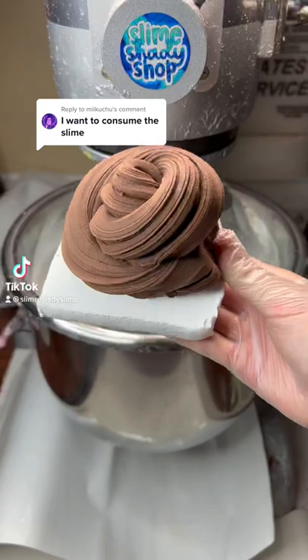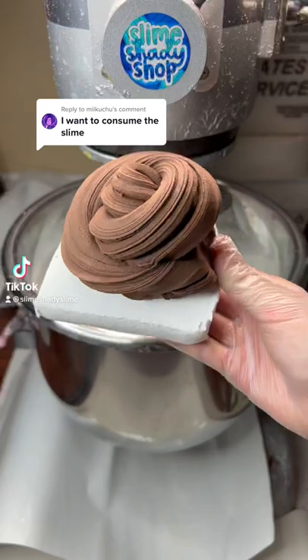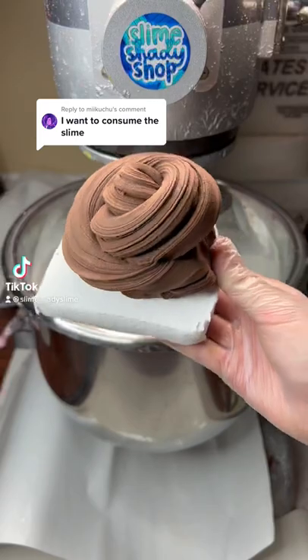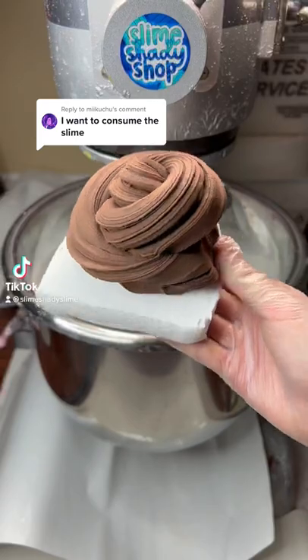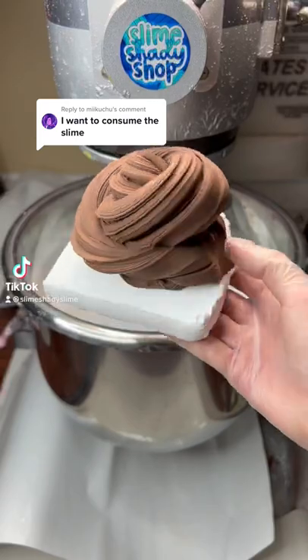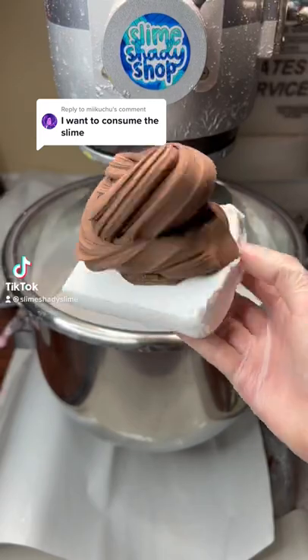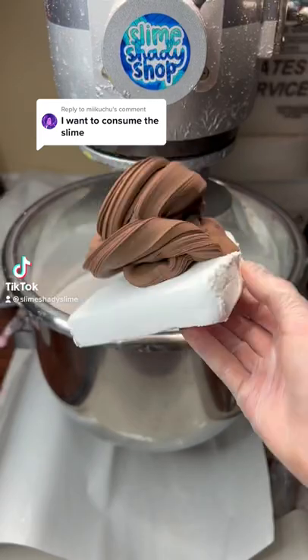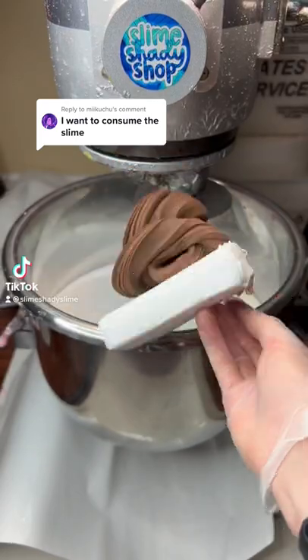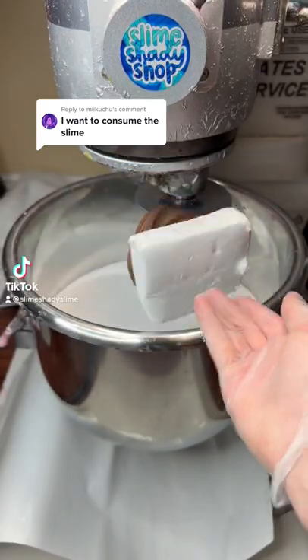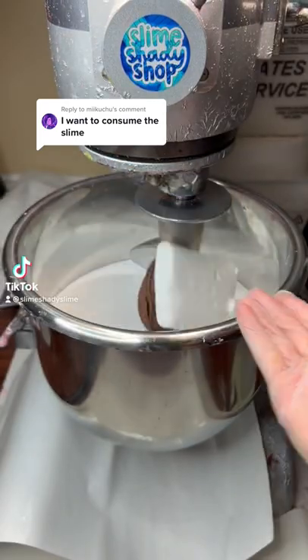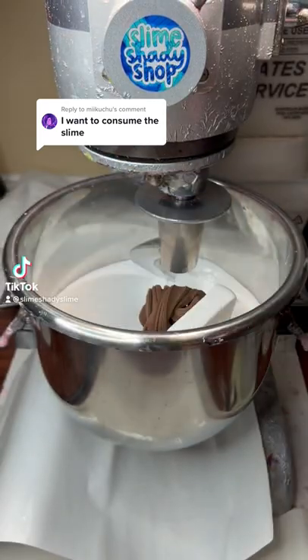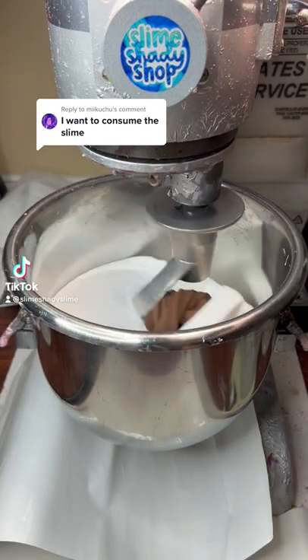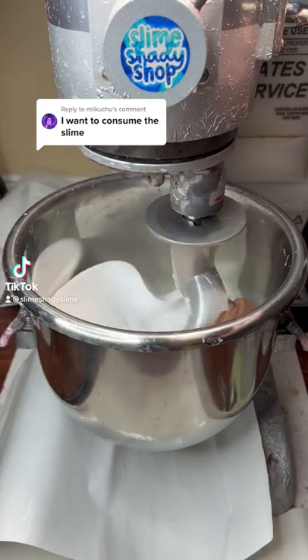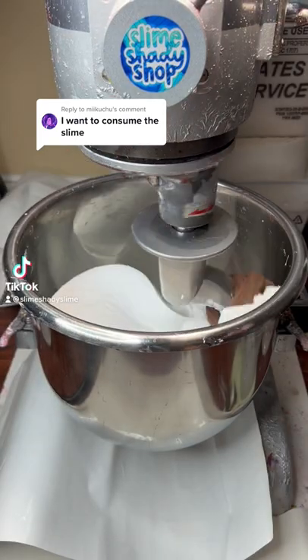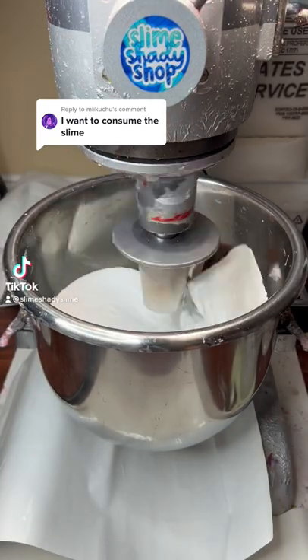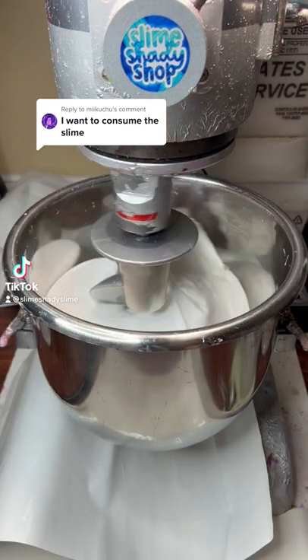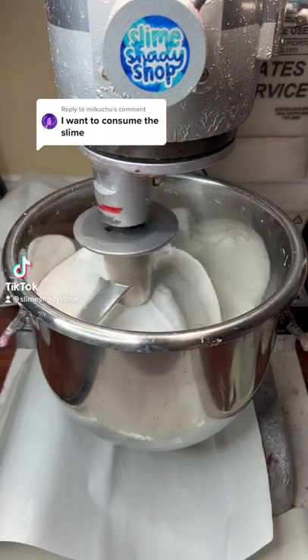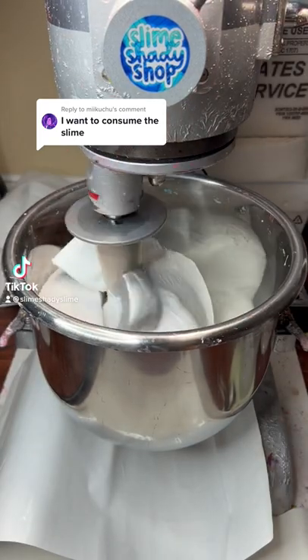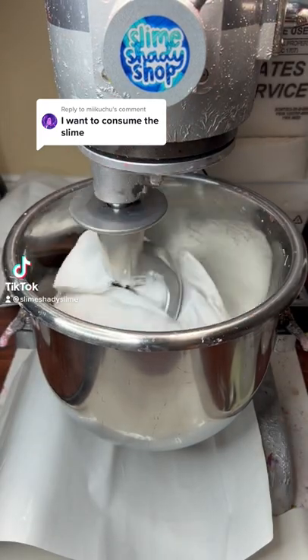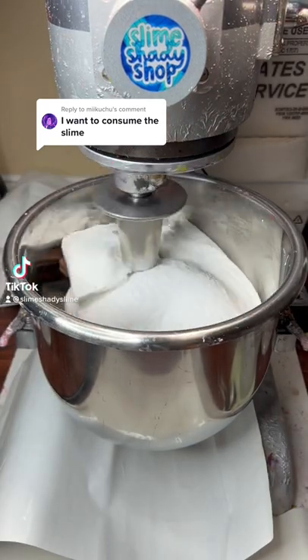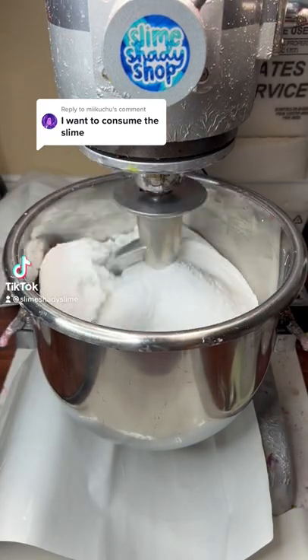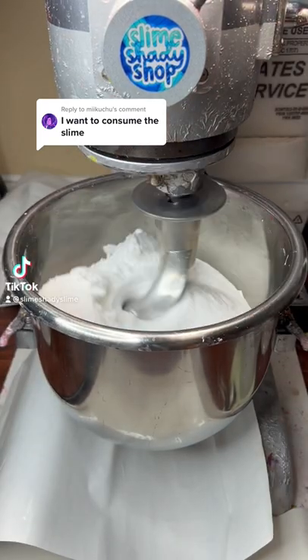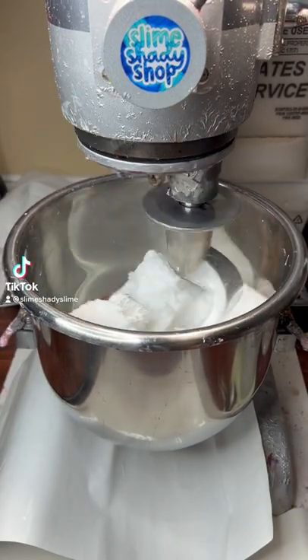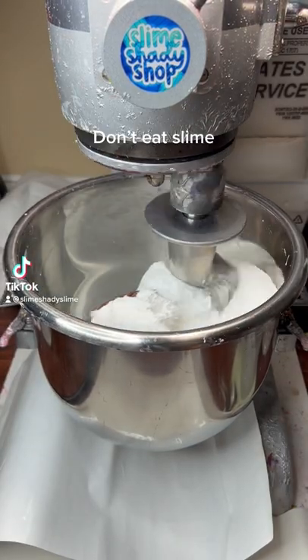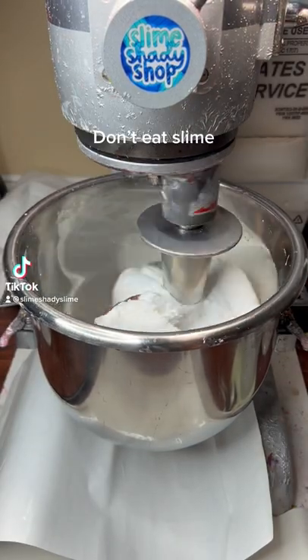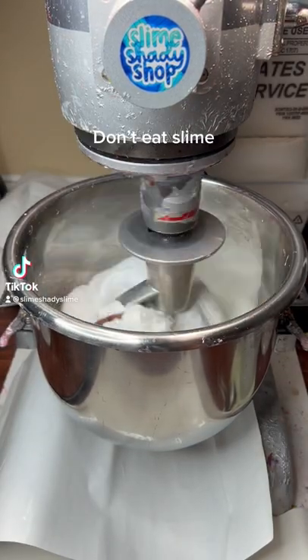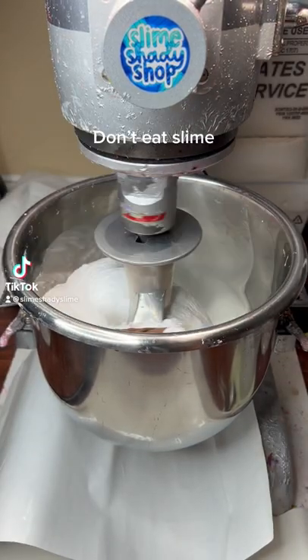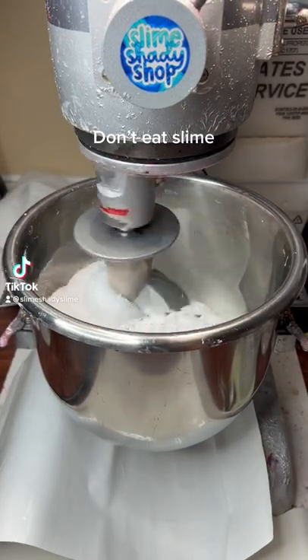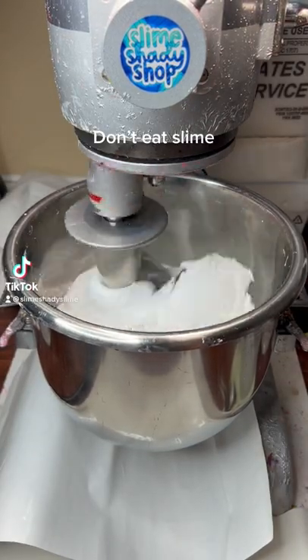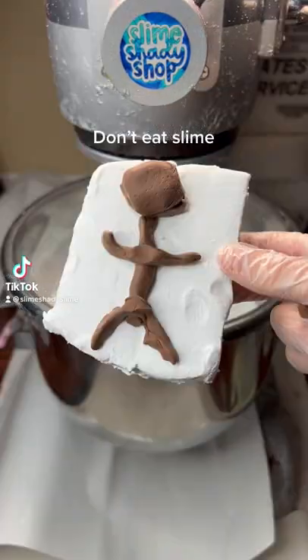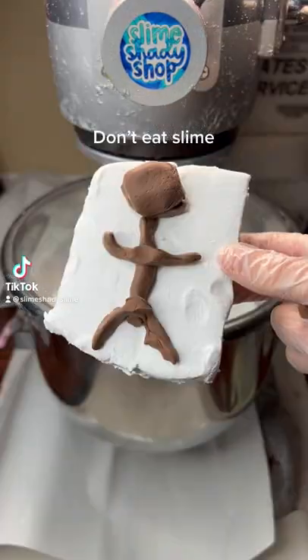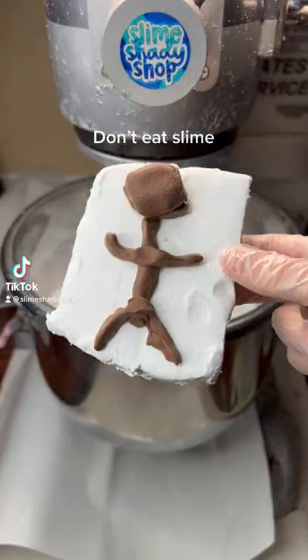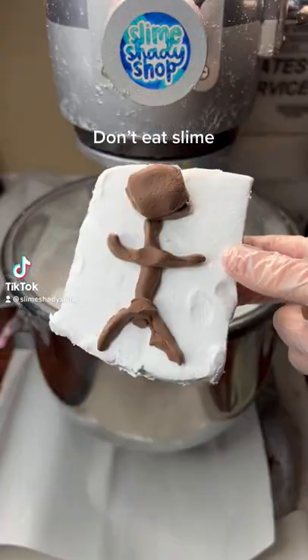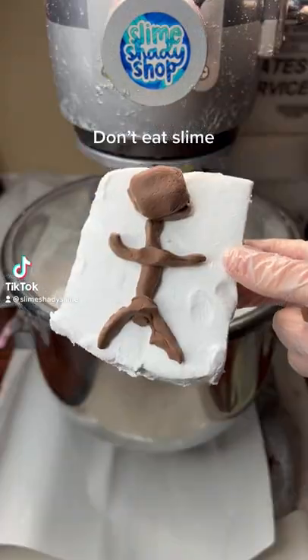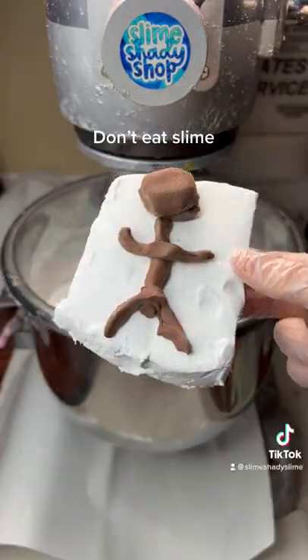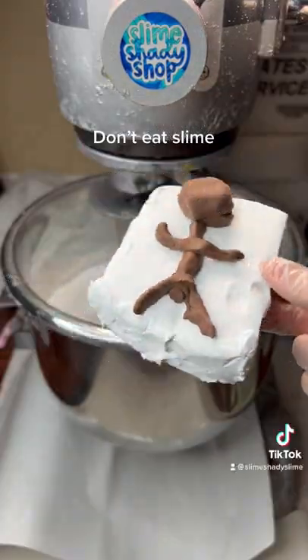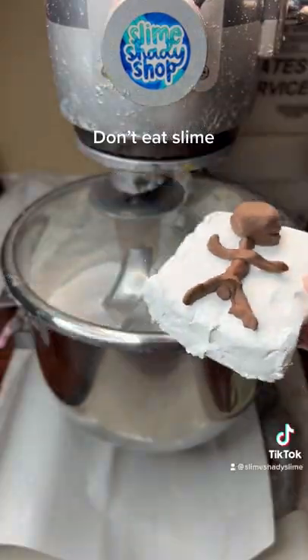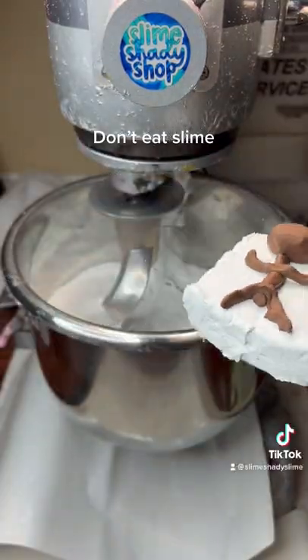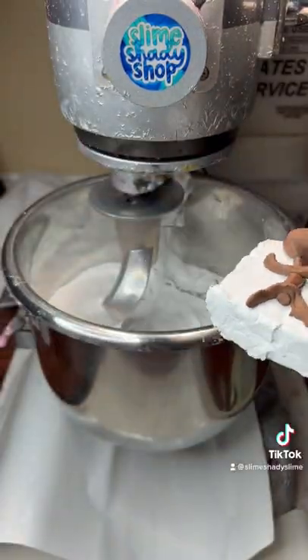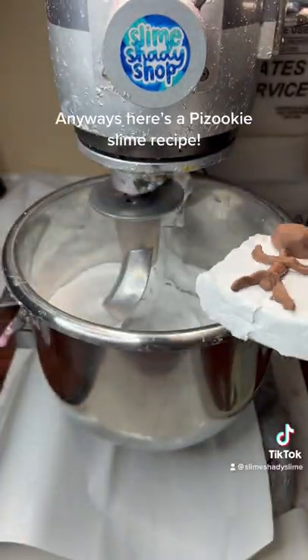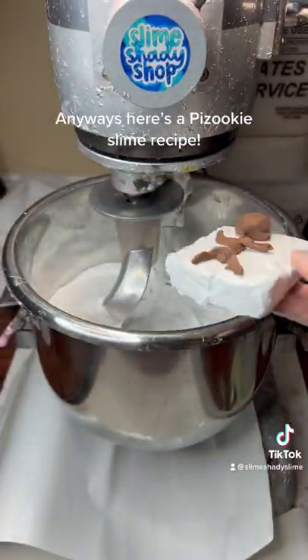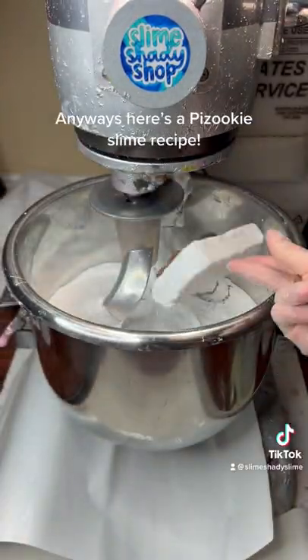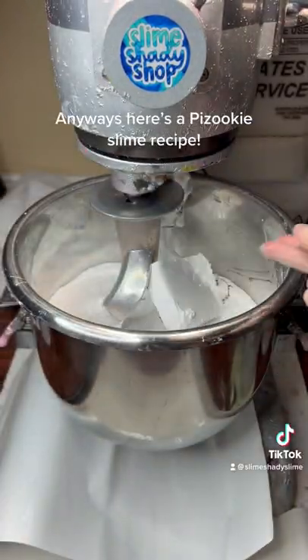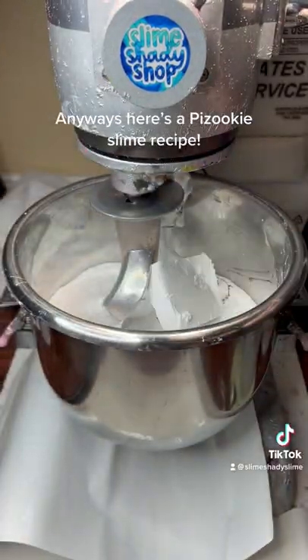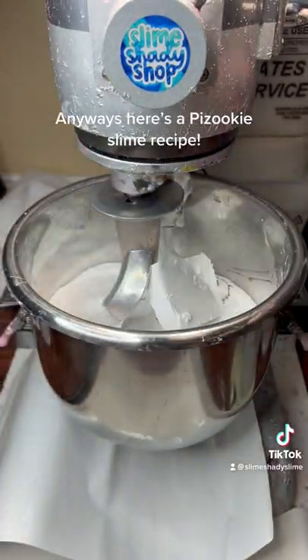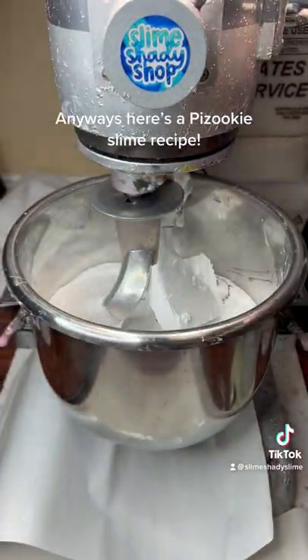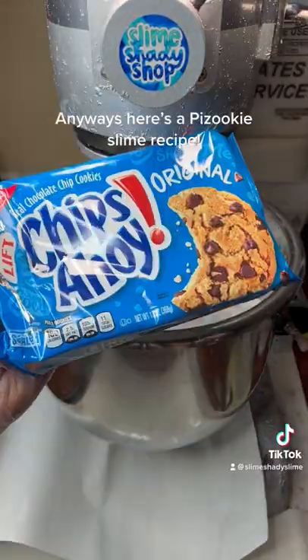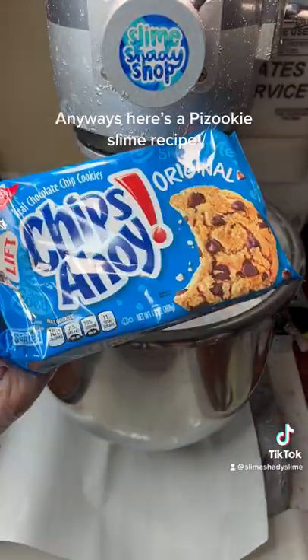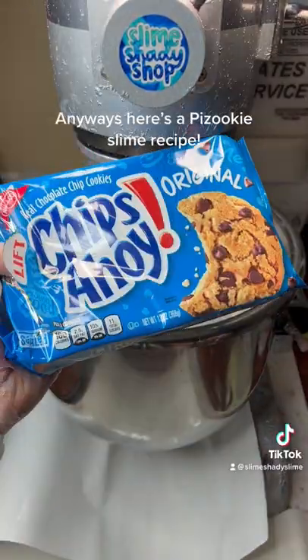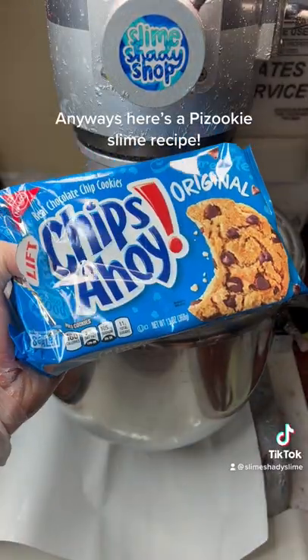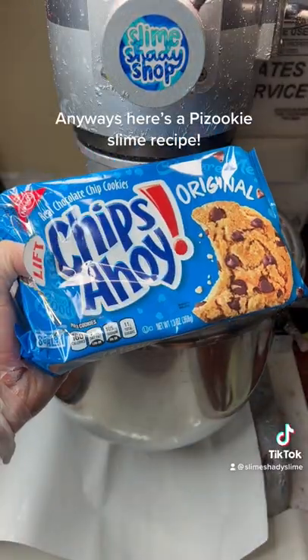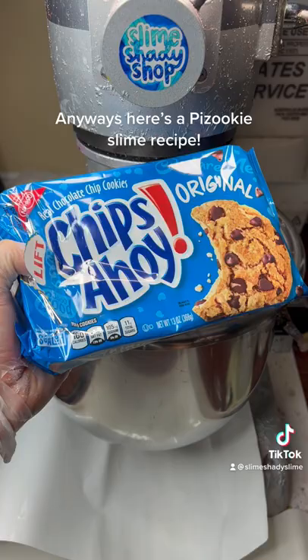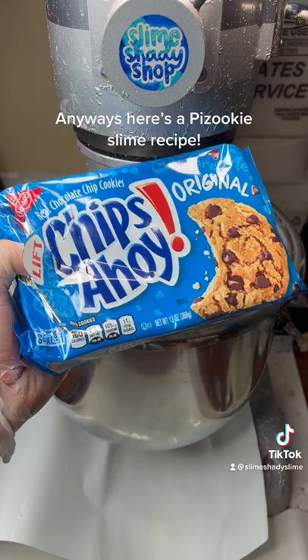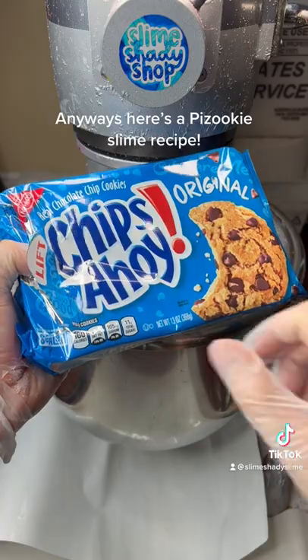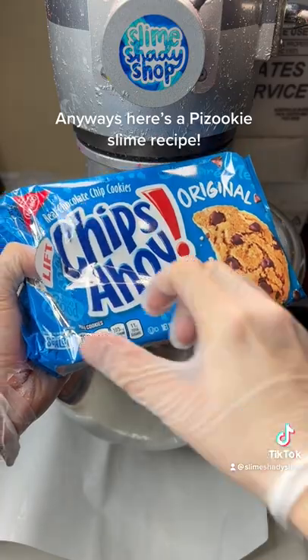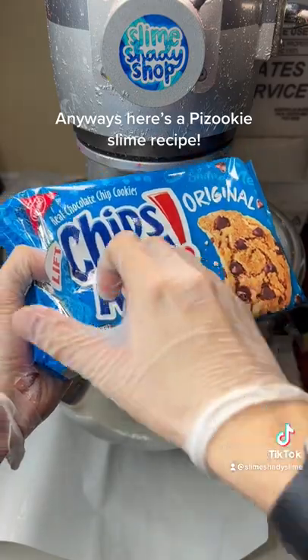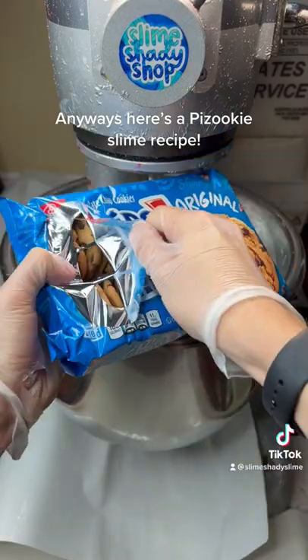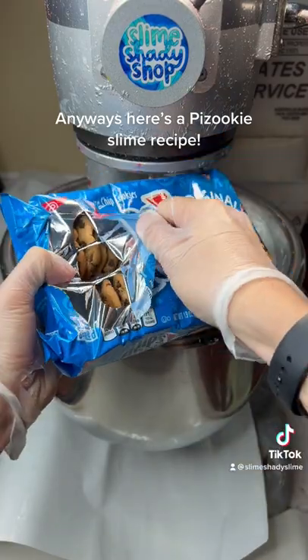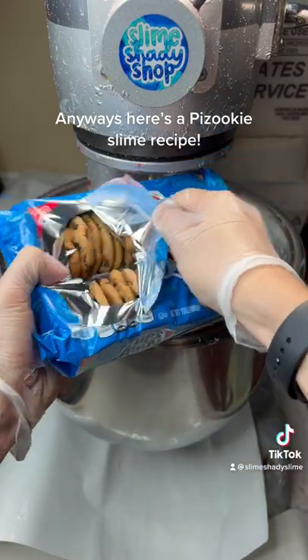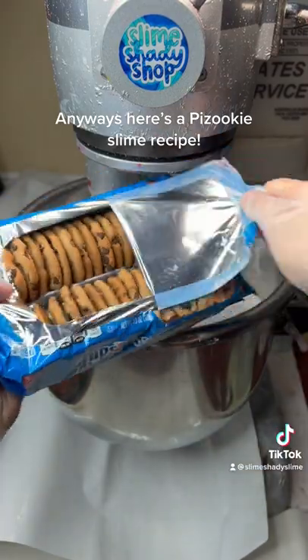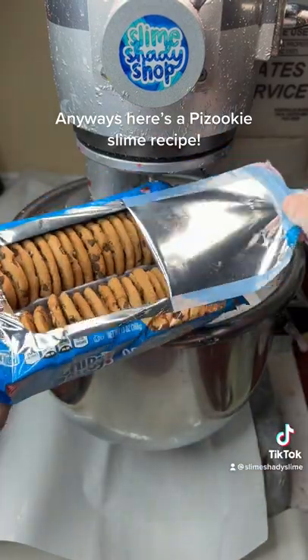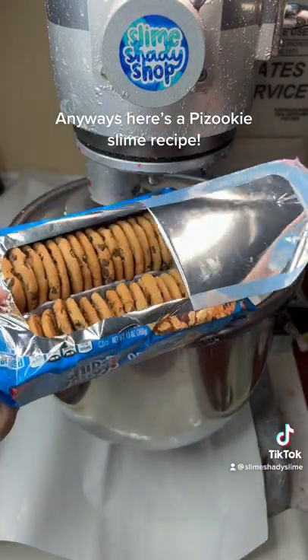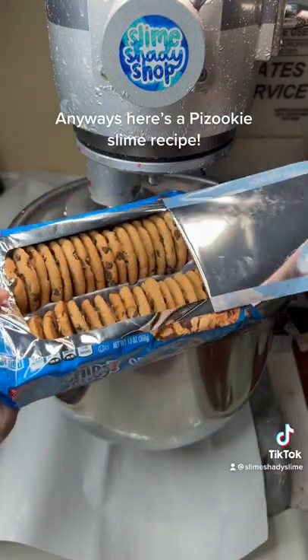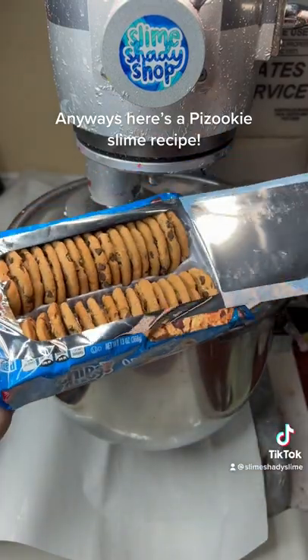I want to consume the slime. Don't eat slime! Anyways, here's a Puzuki slime recipe.